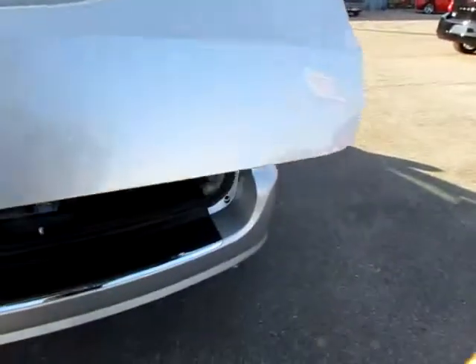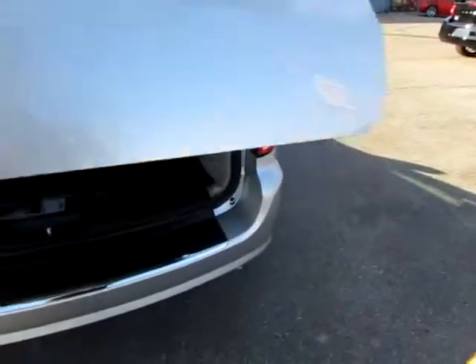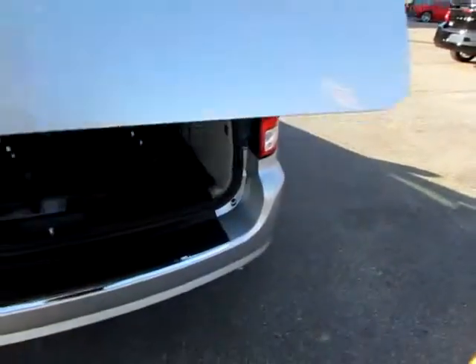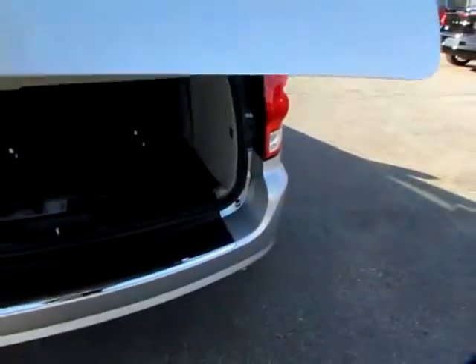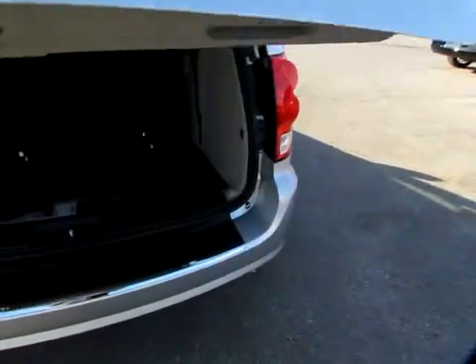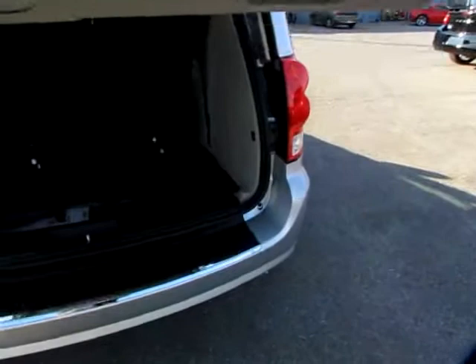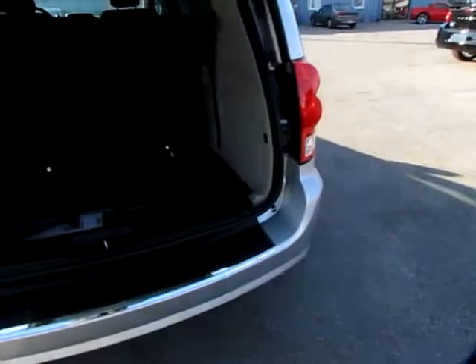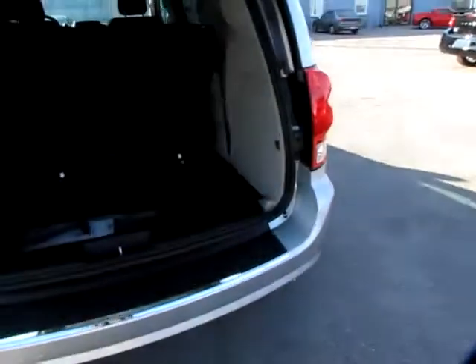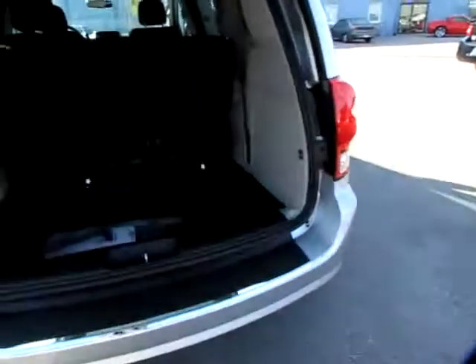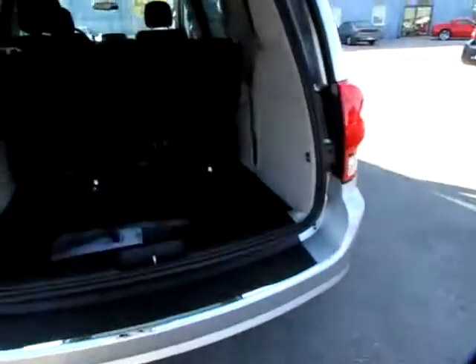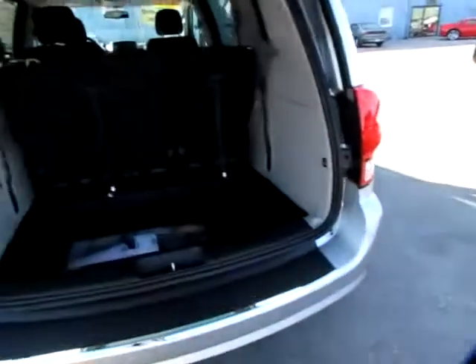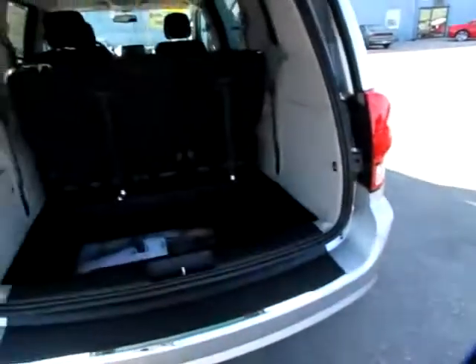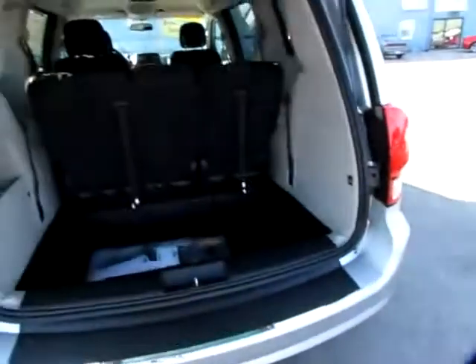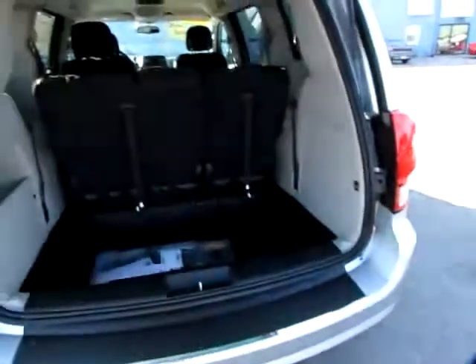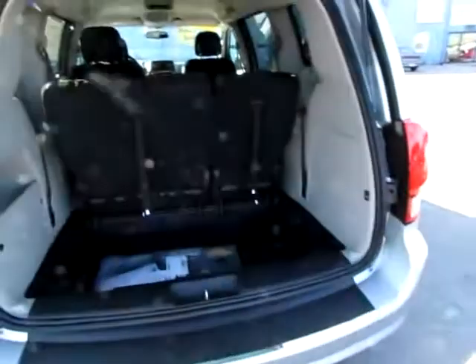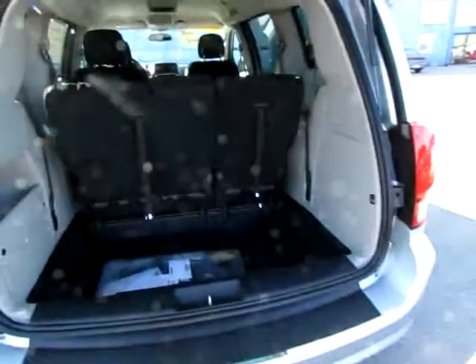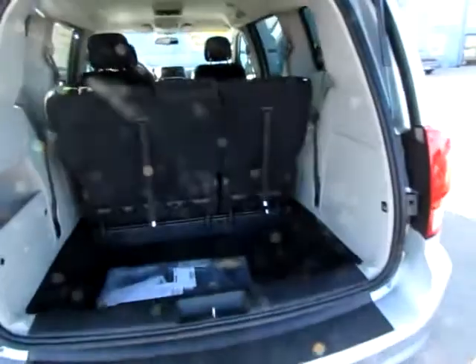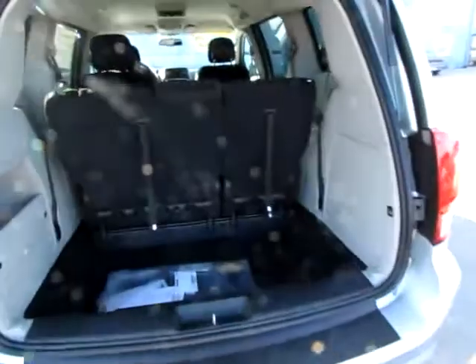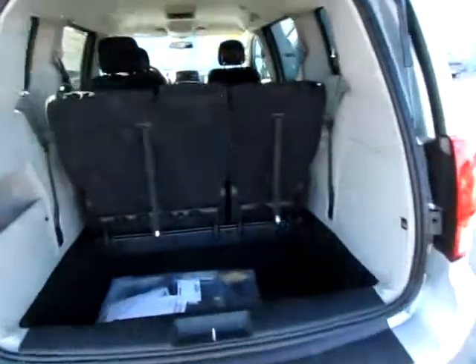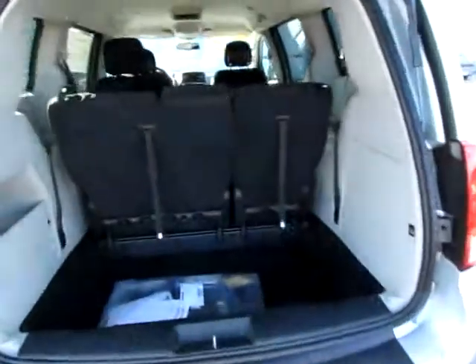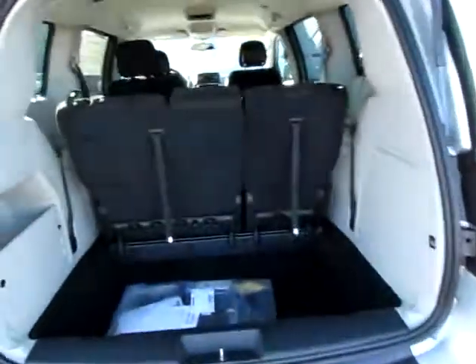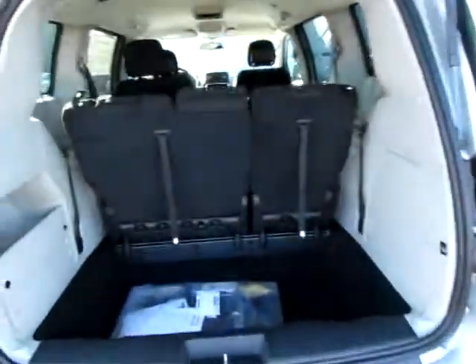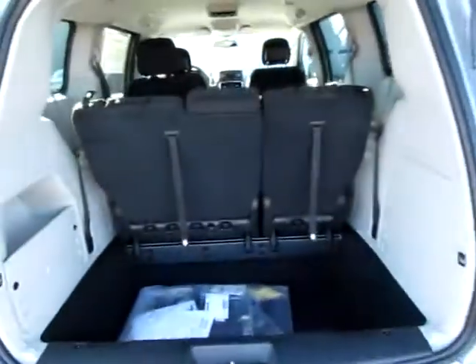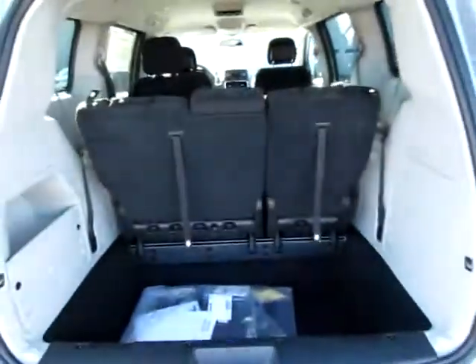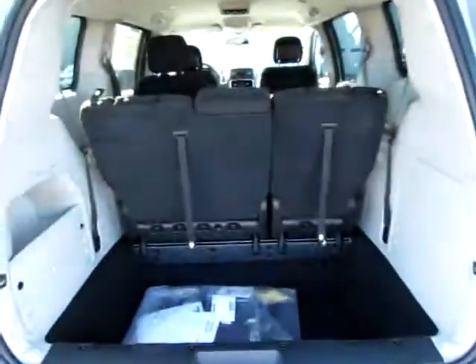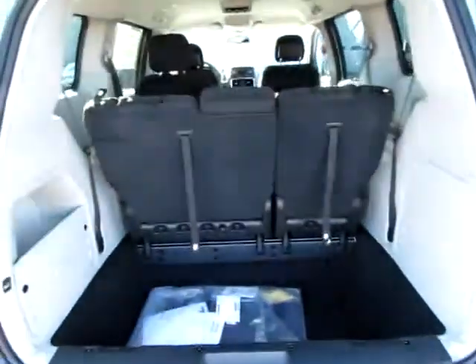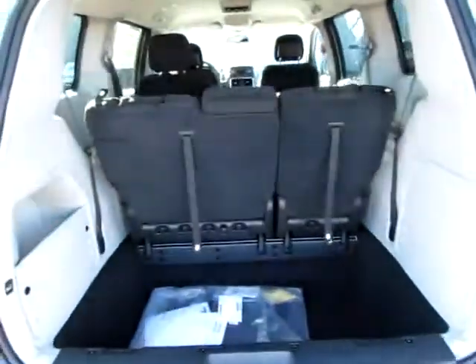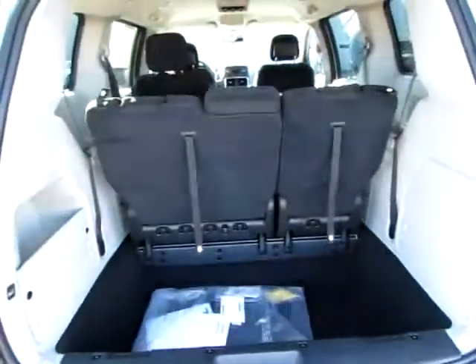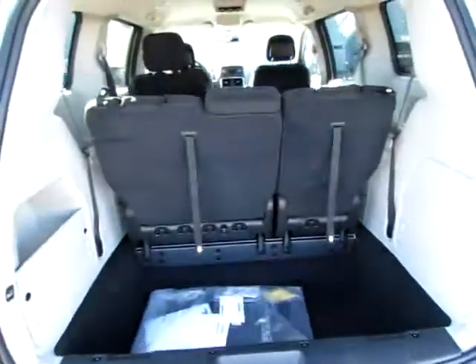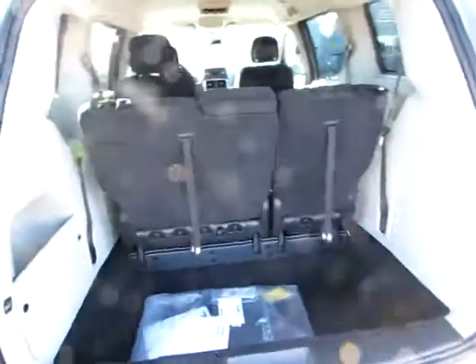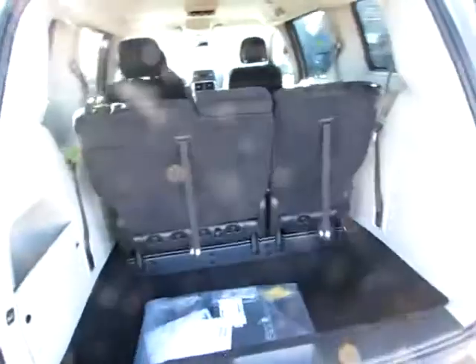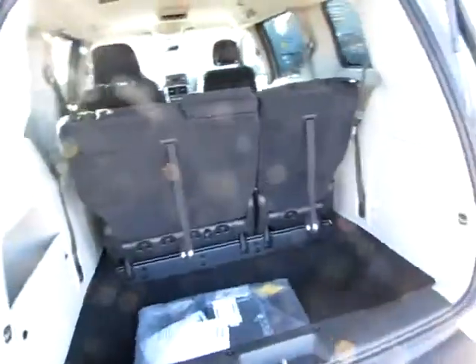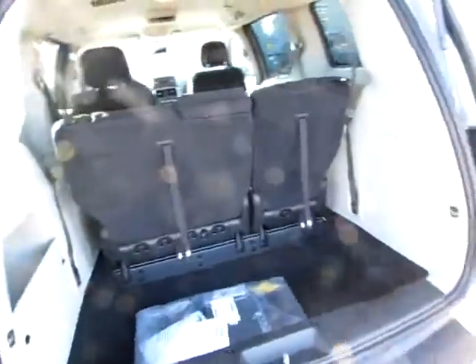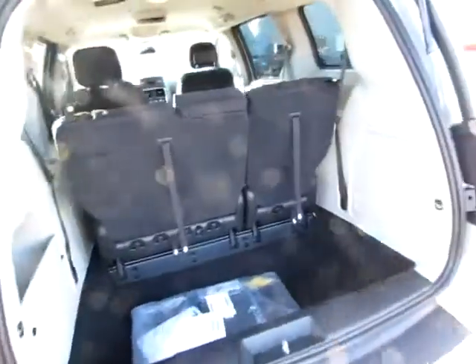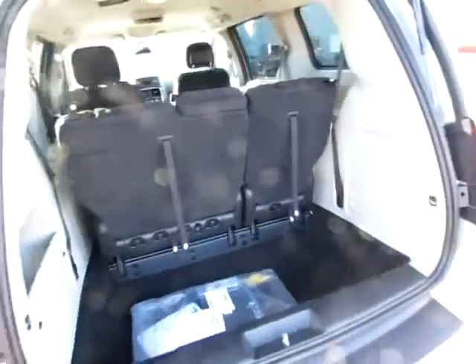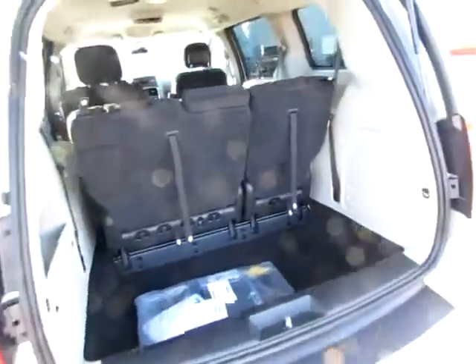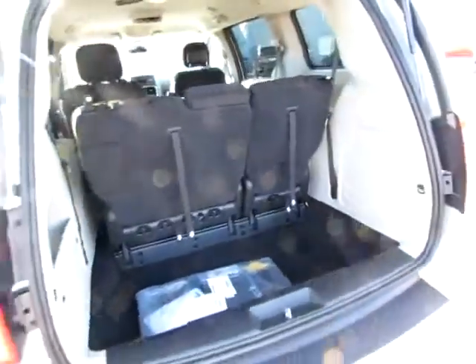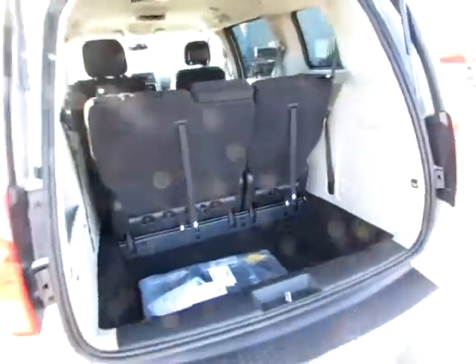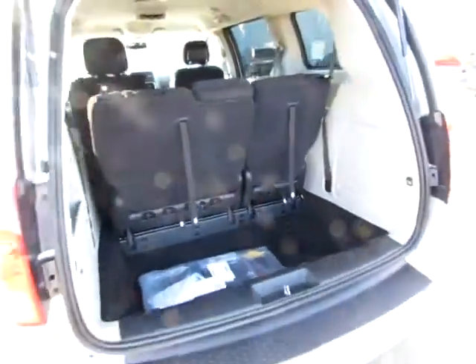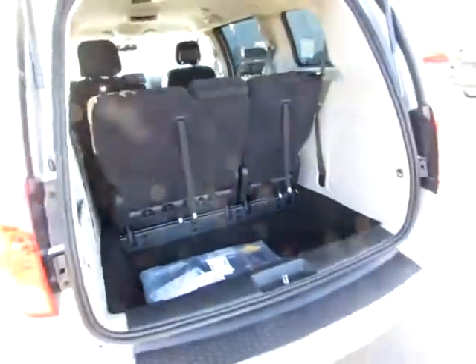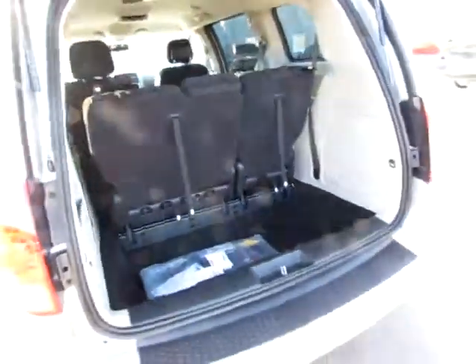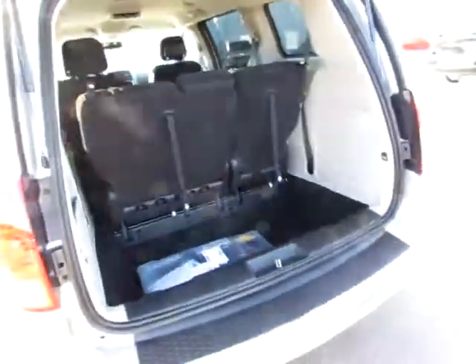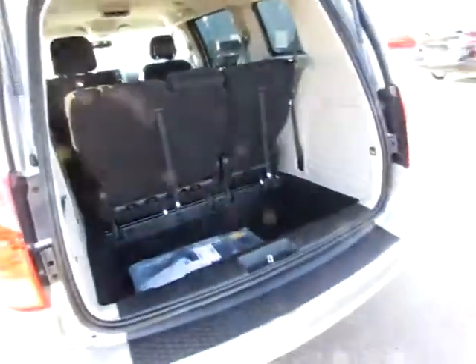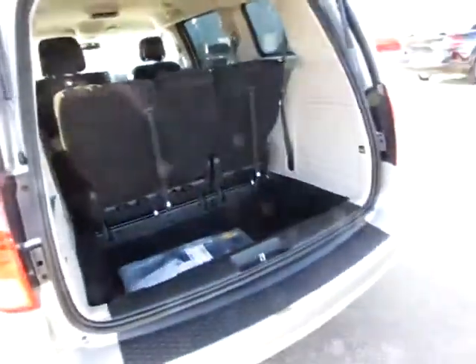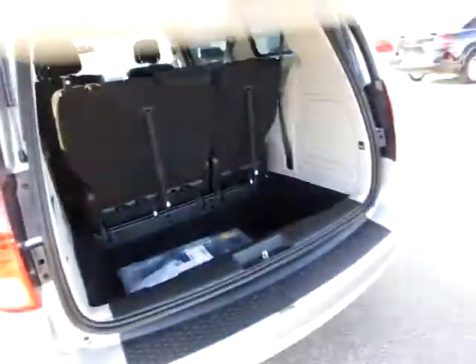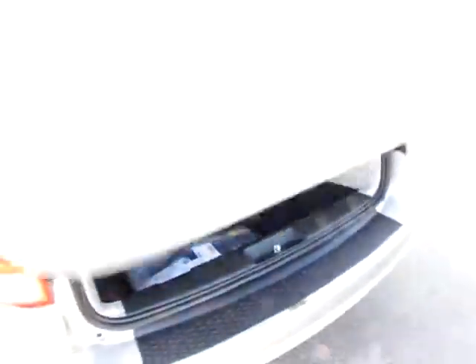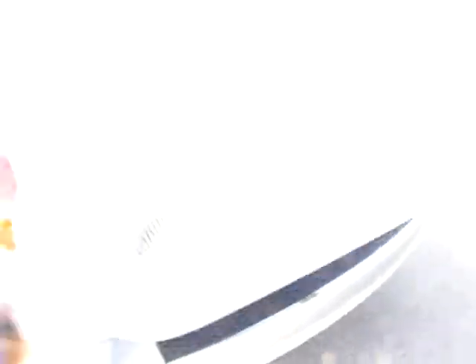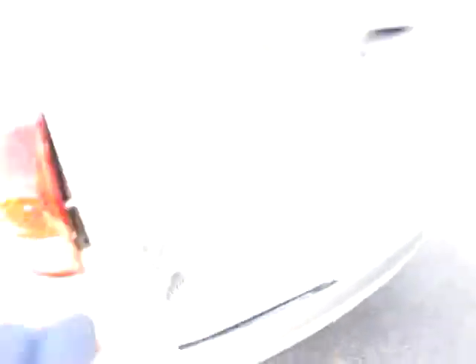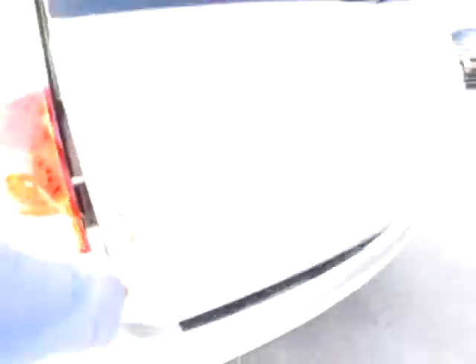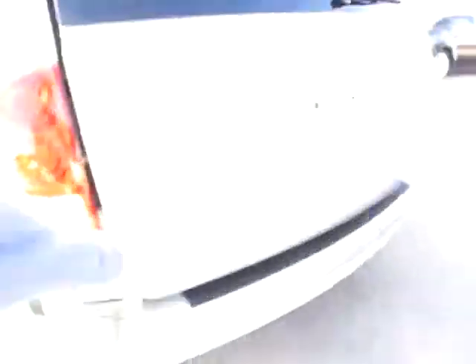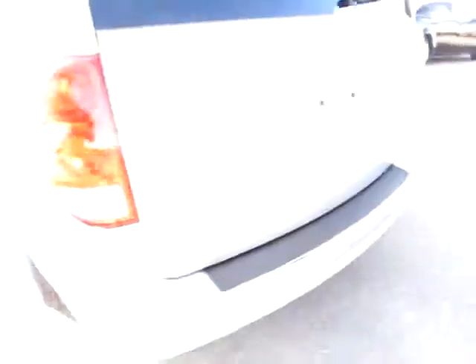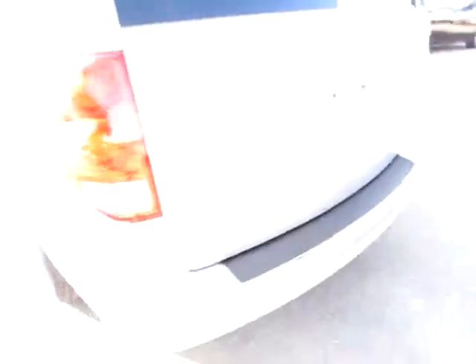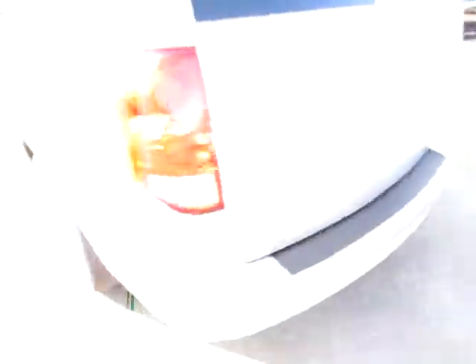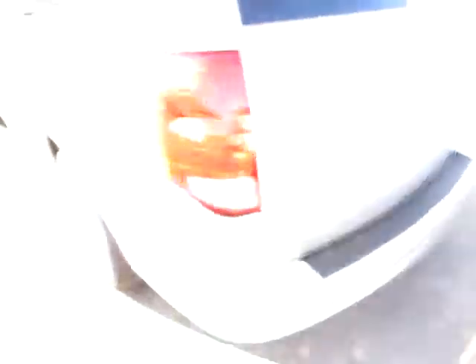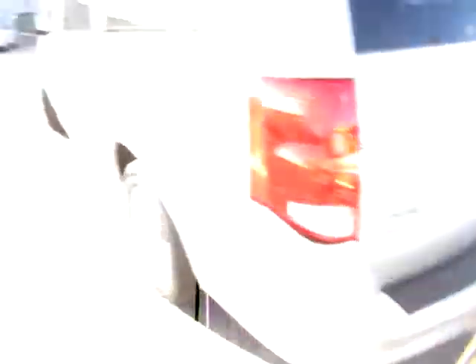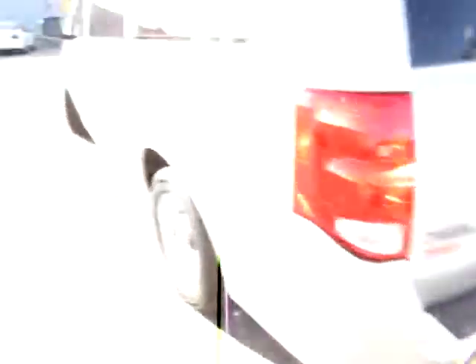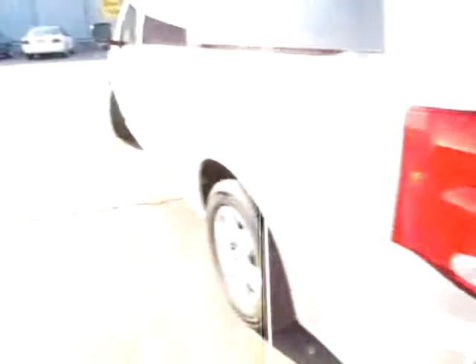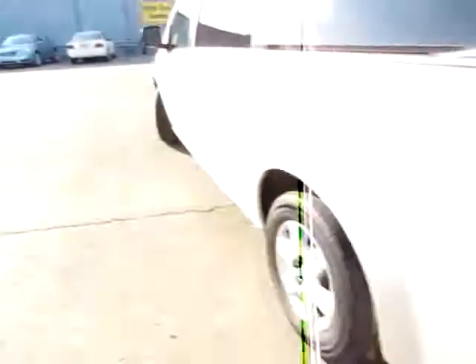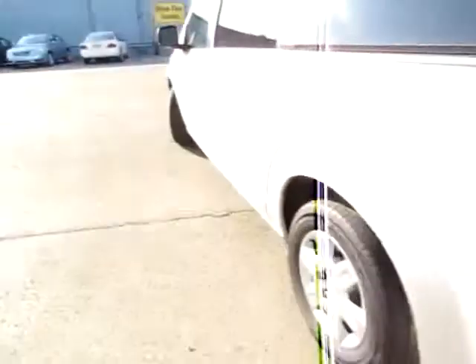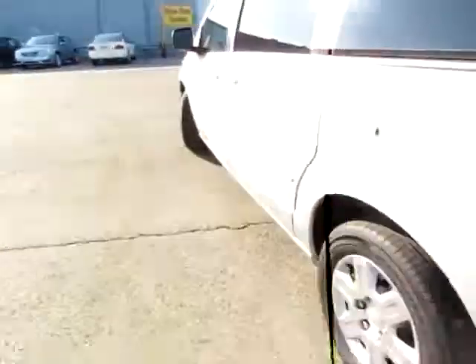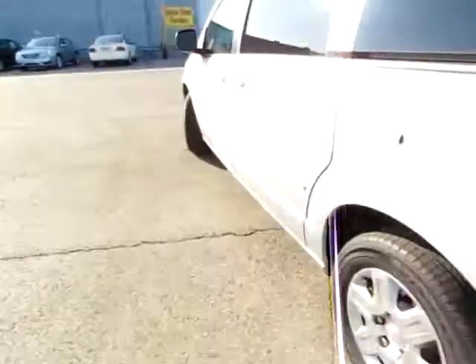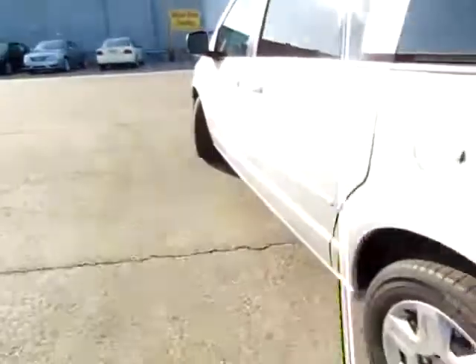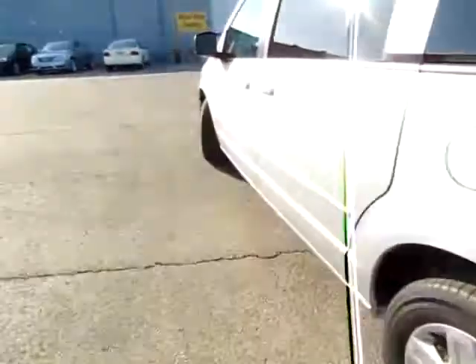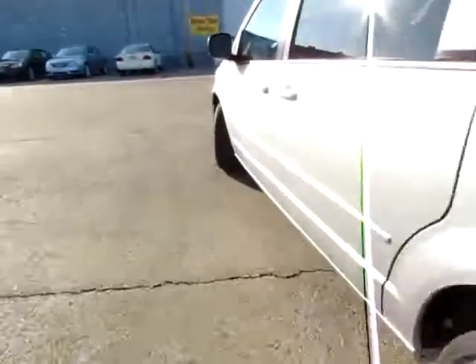Looking under the tailgate of this Dodge Grand Caravan — lots of room in the cargo area.